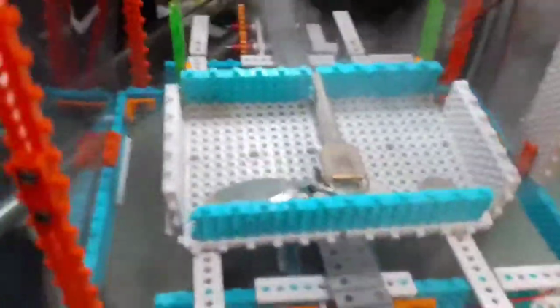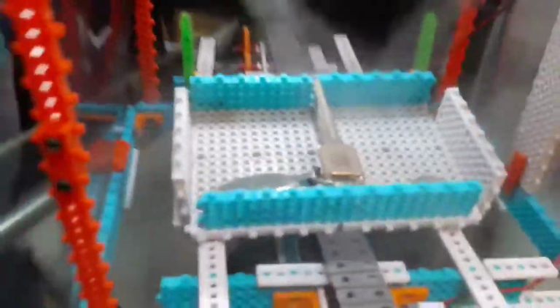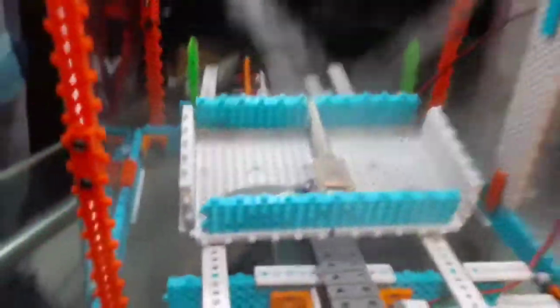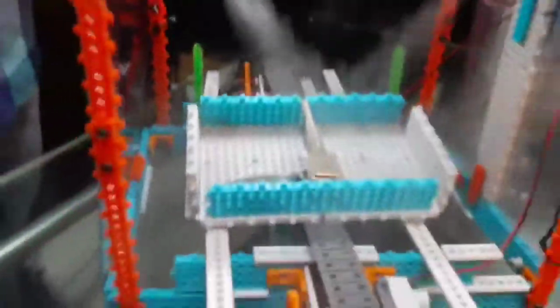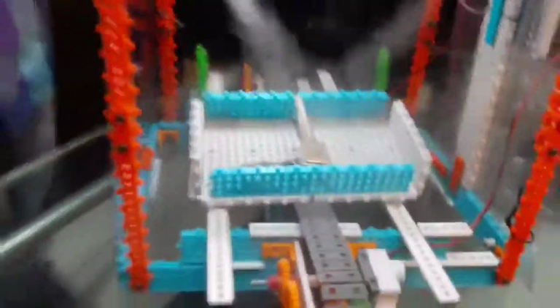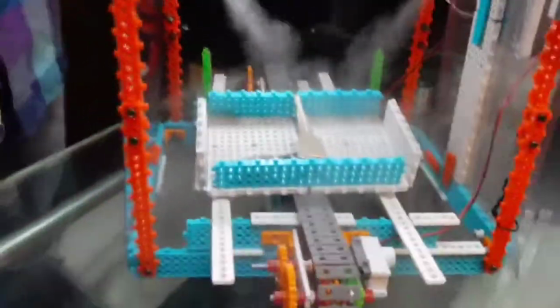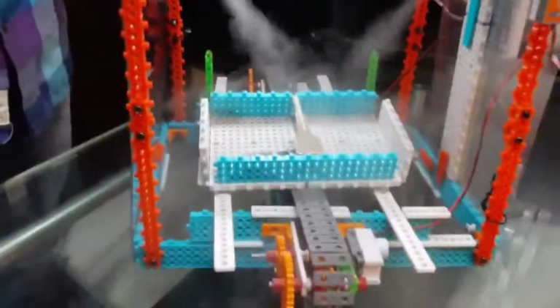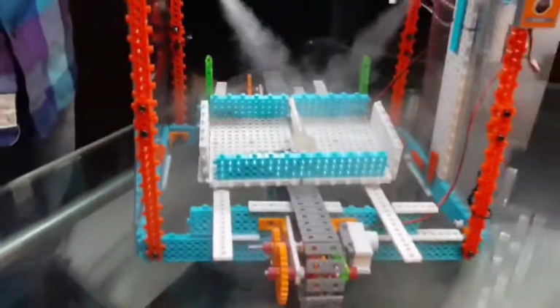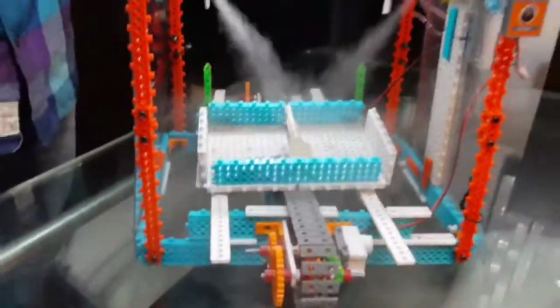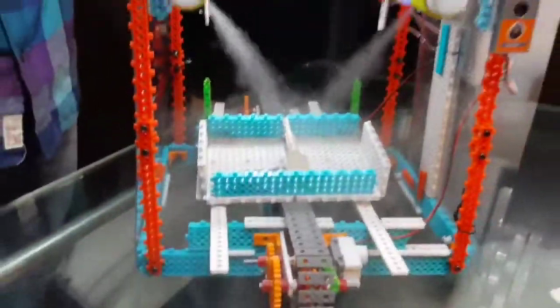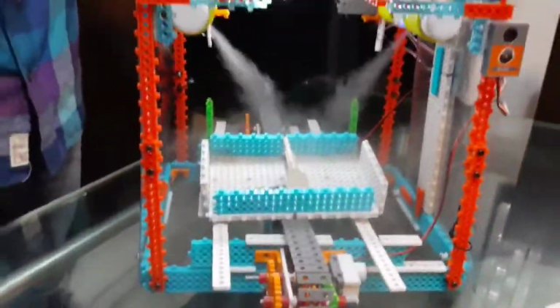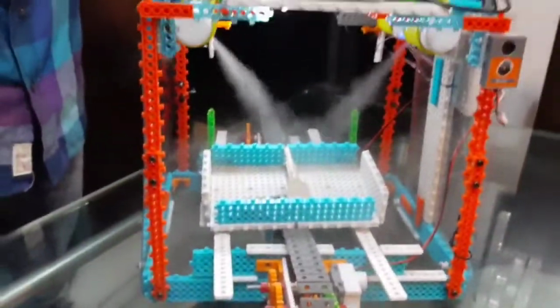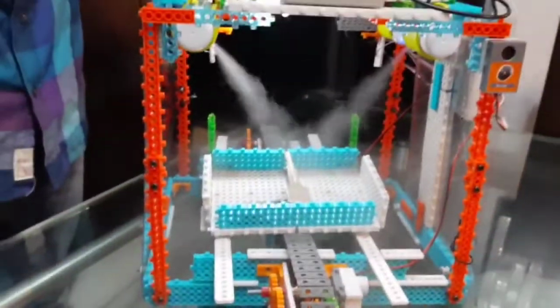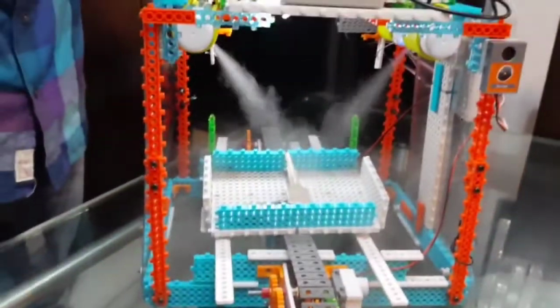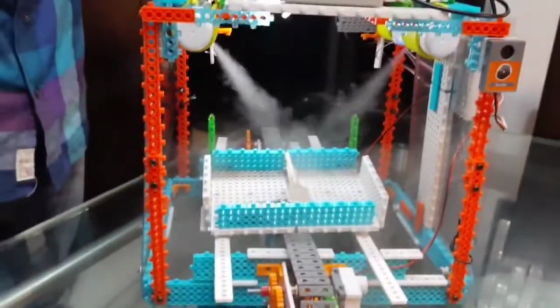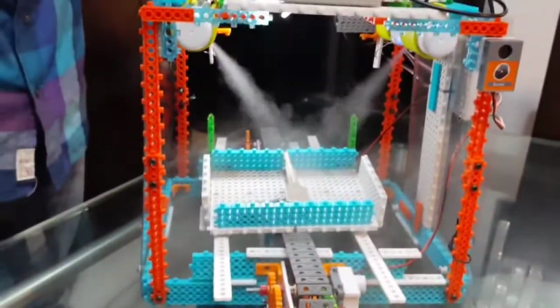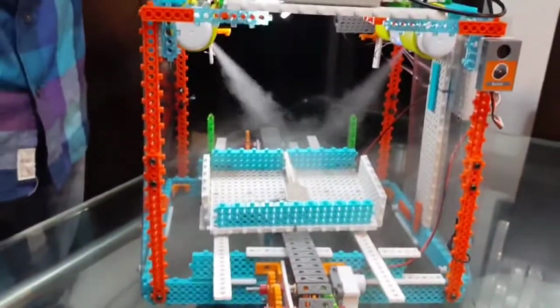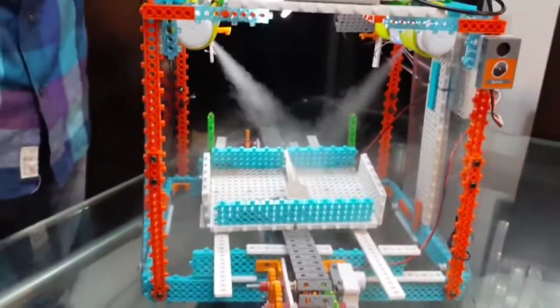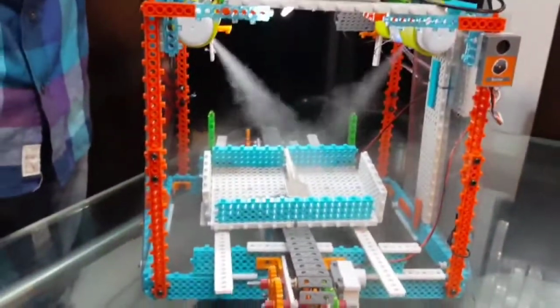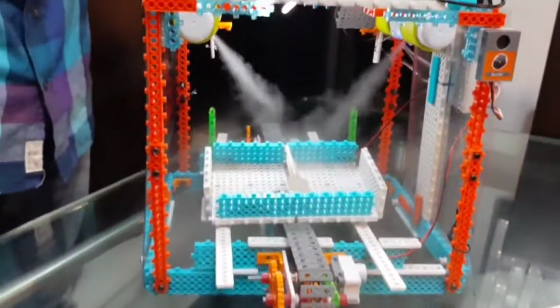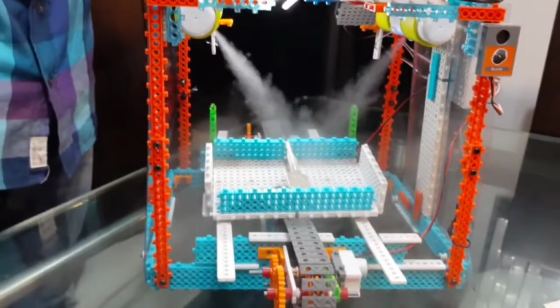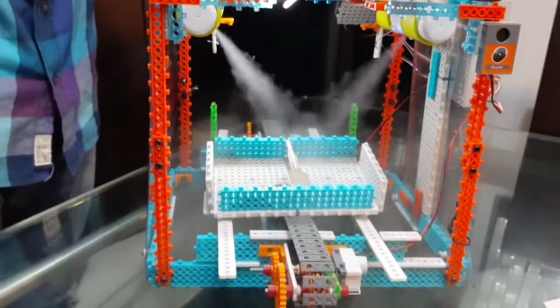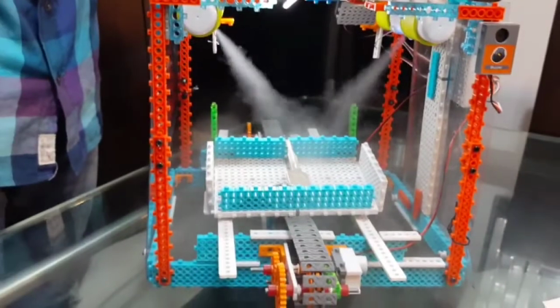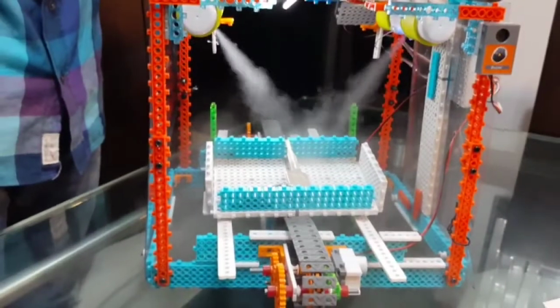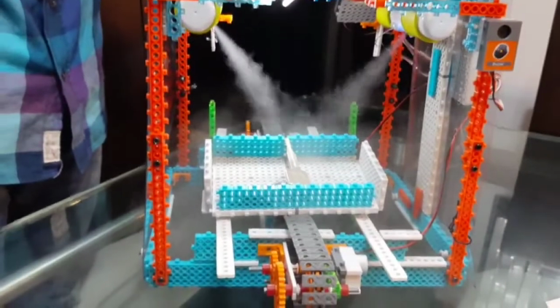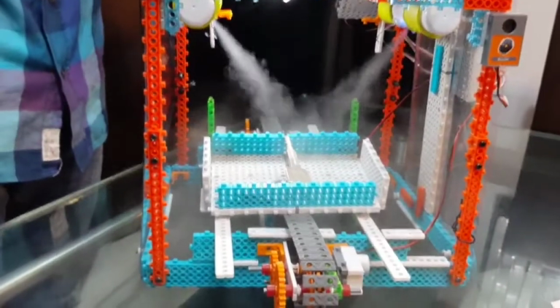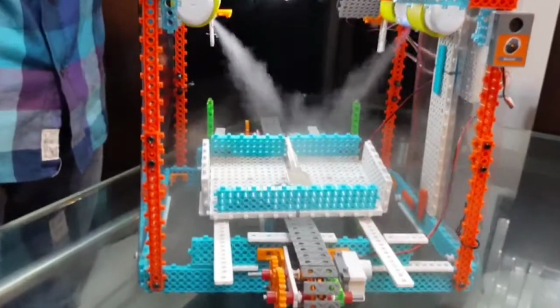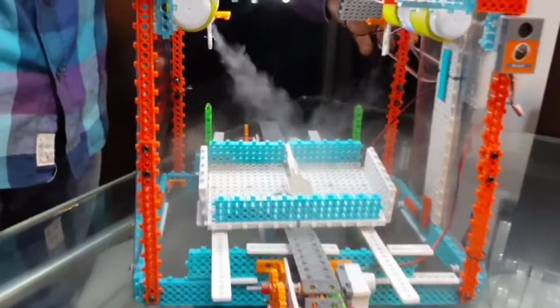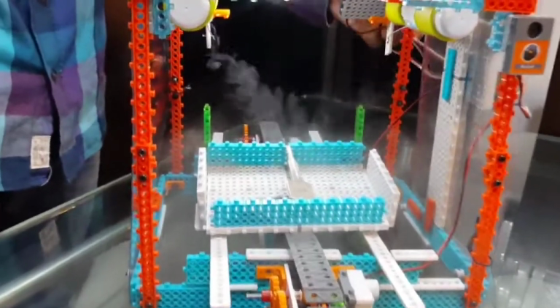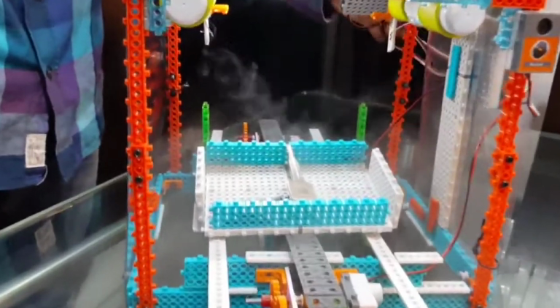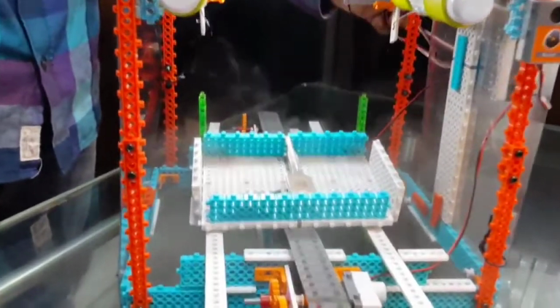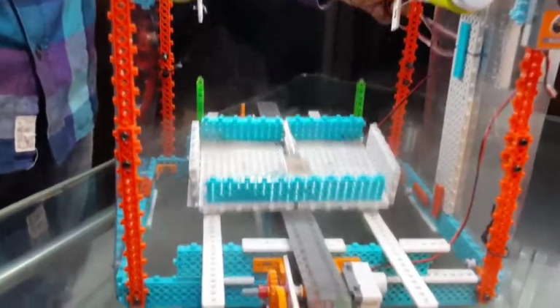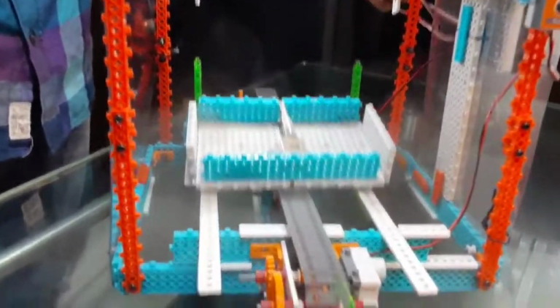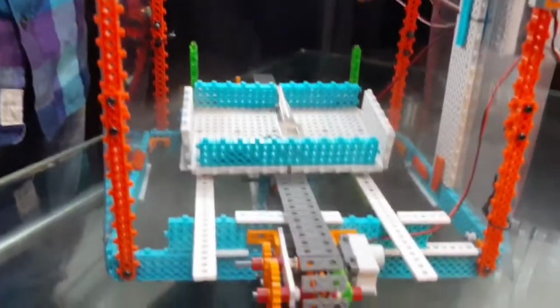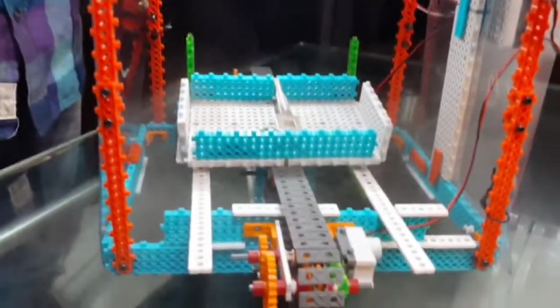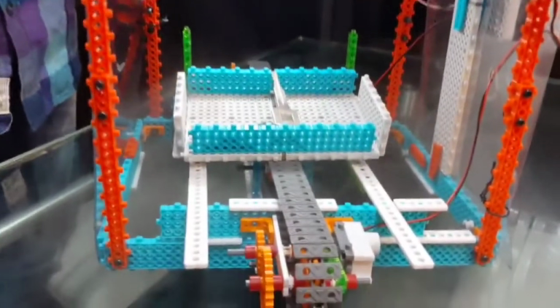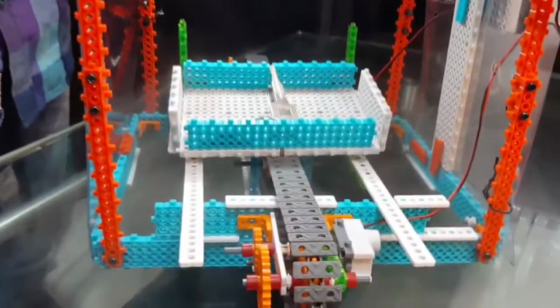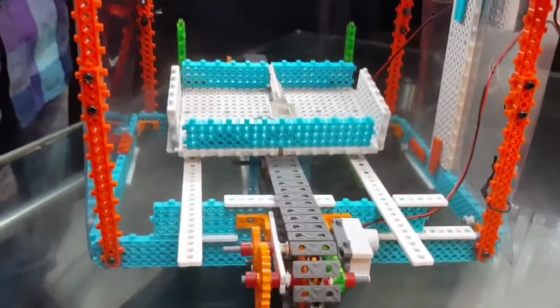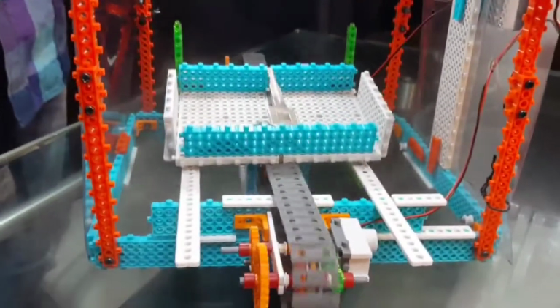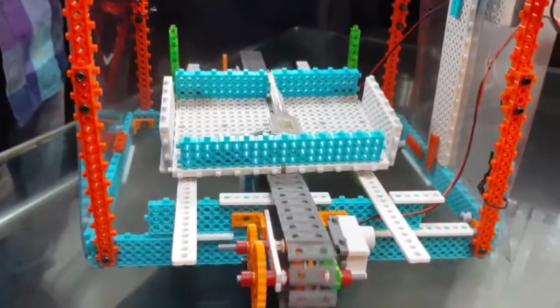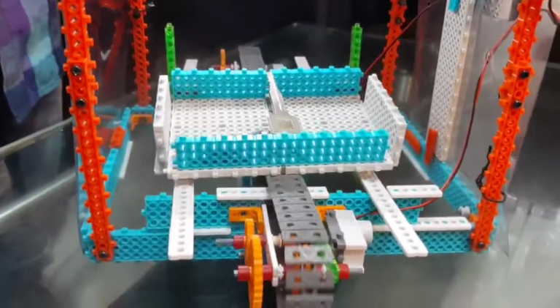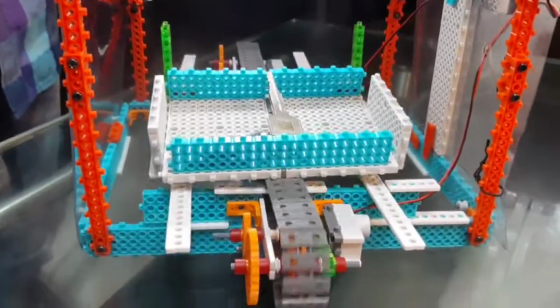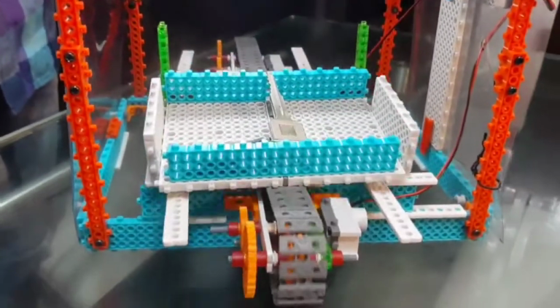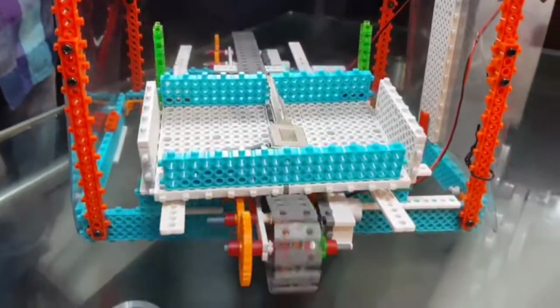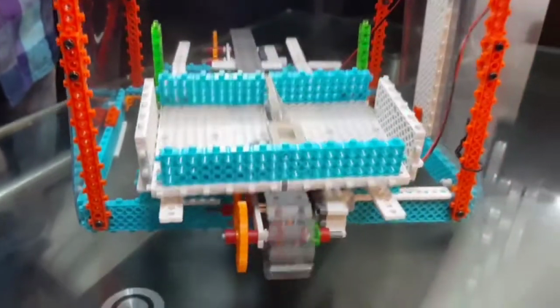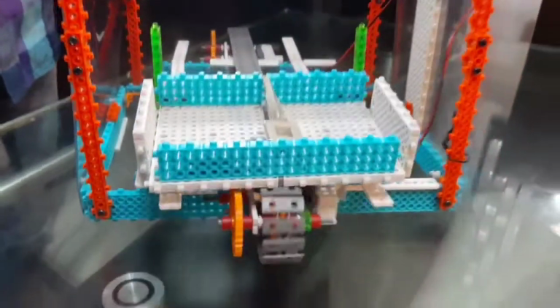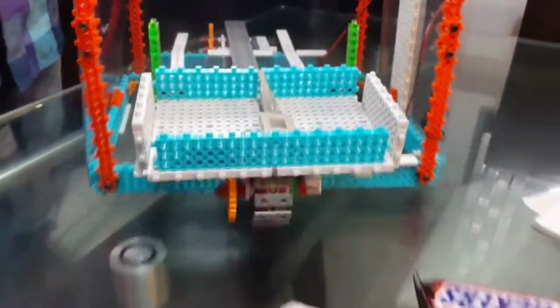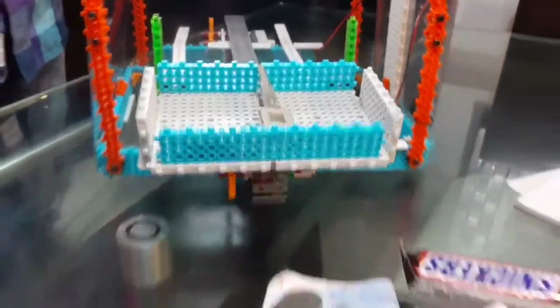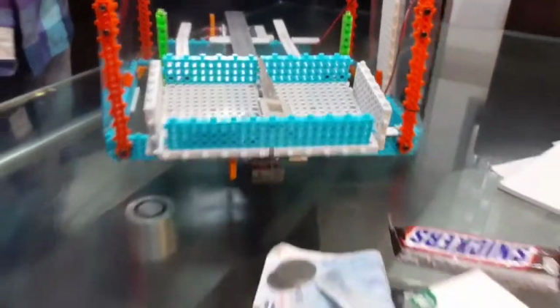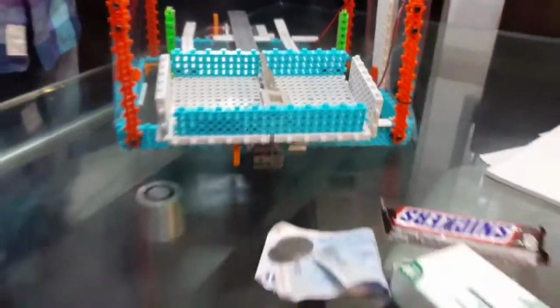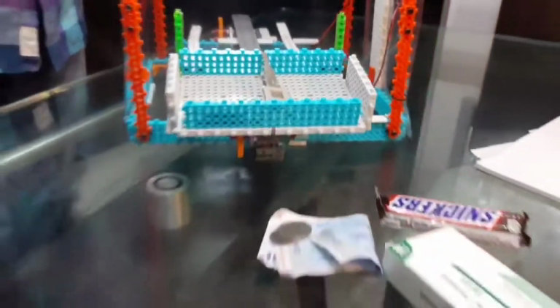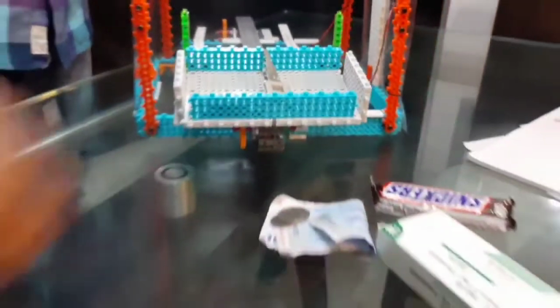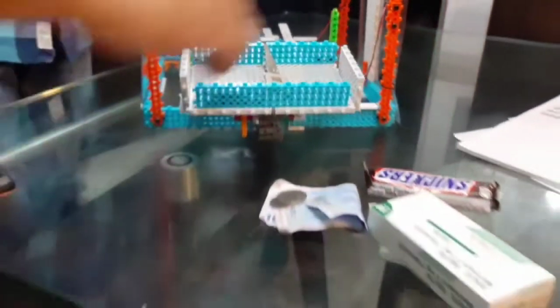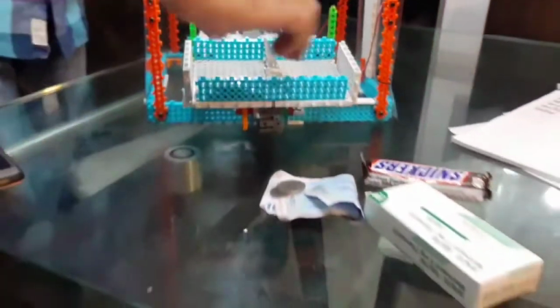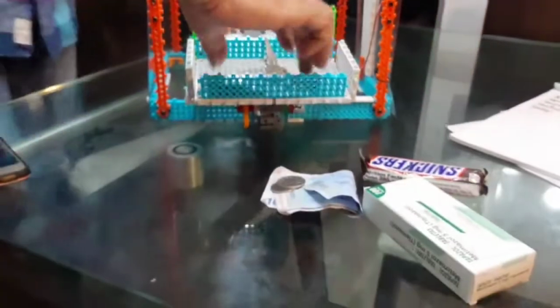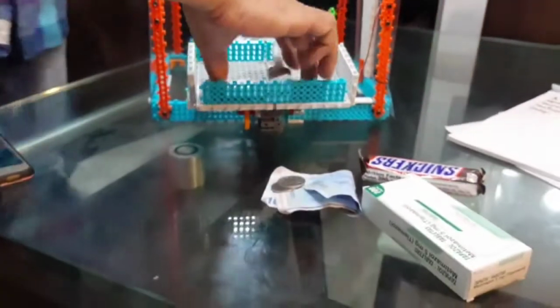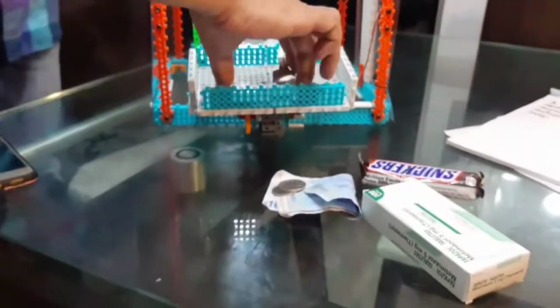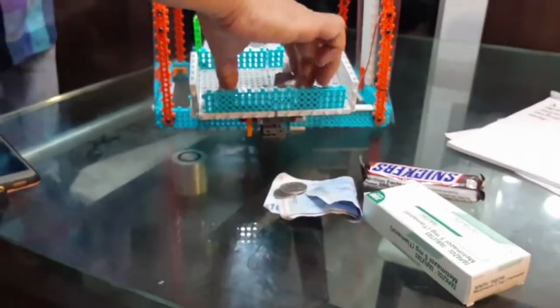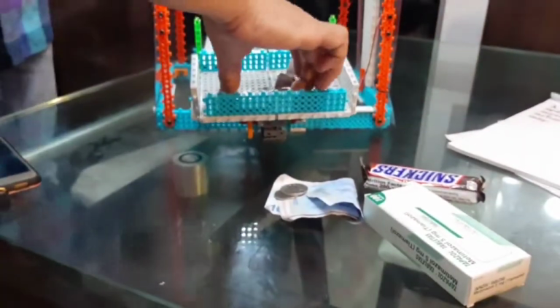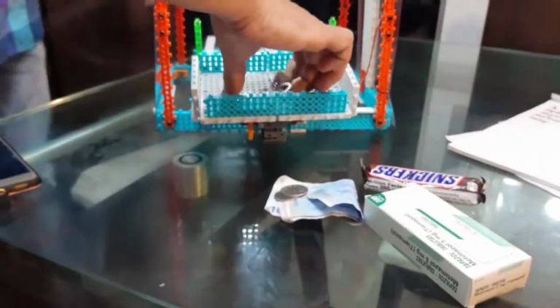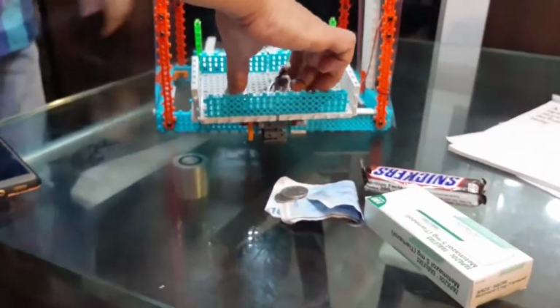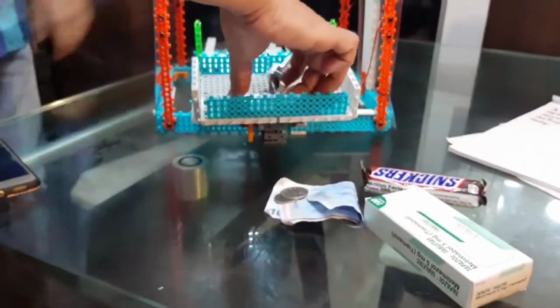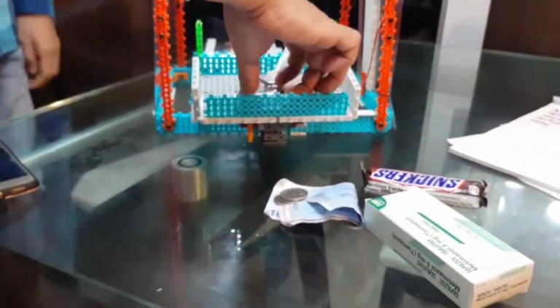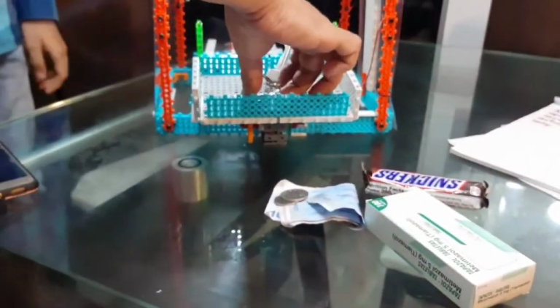And now, let me introduce you — Prototype Zero, solving real problems in the real world. The best solution.